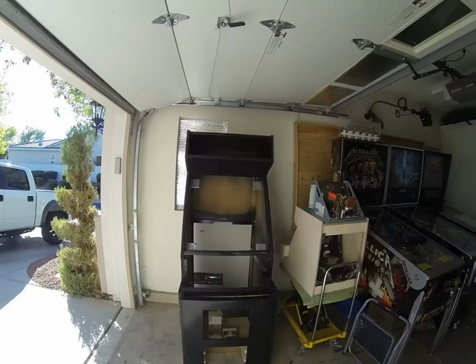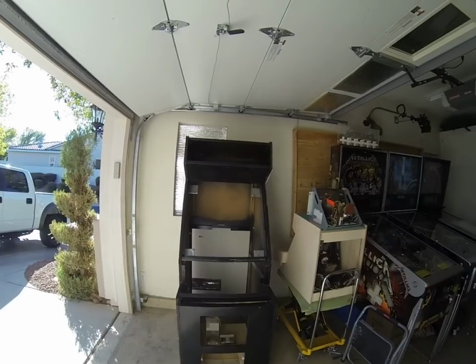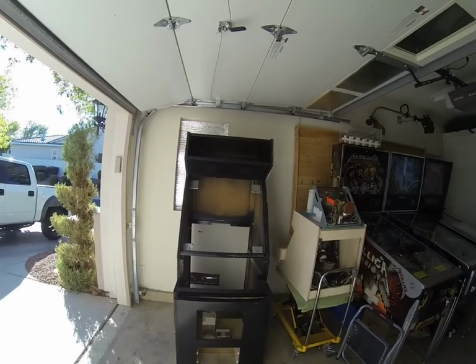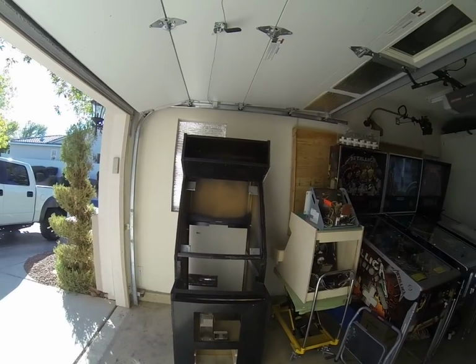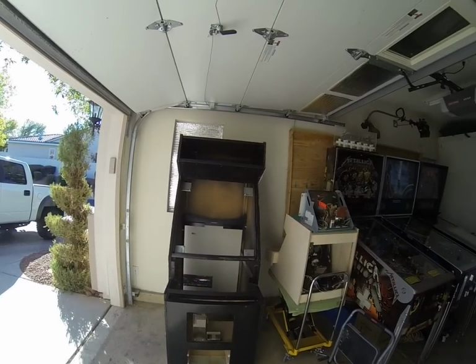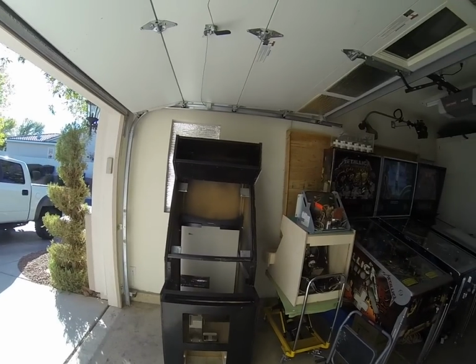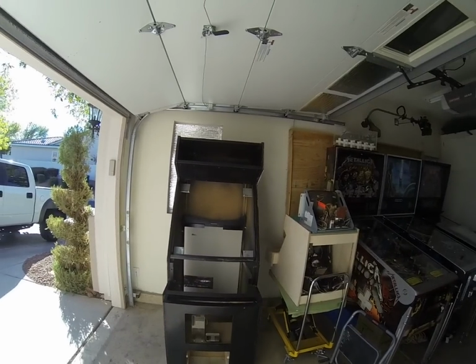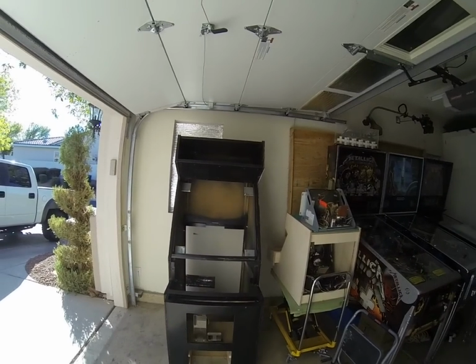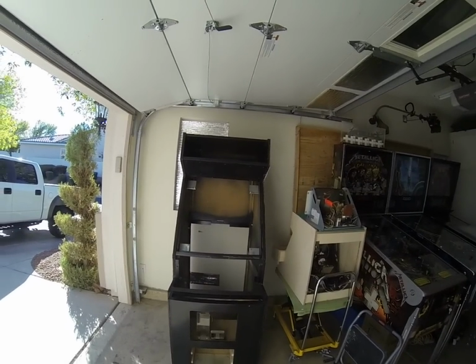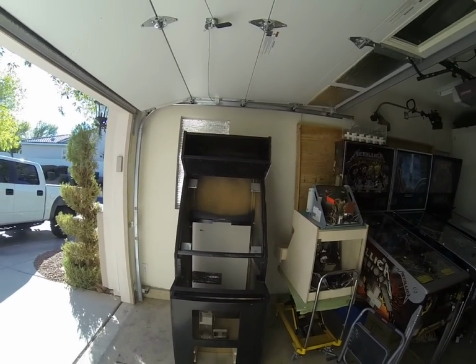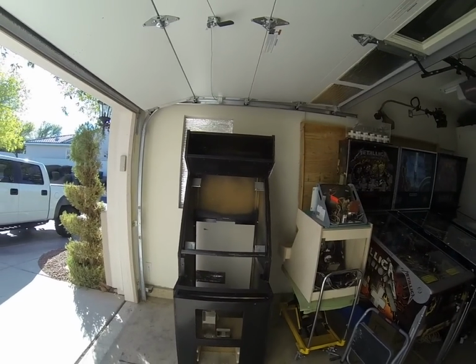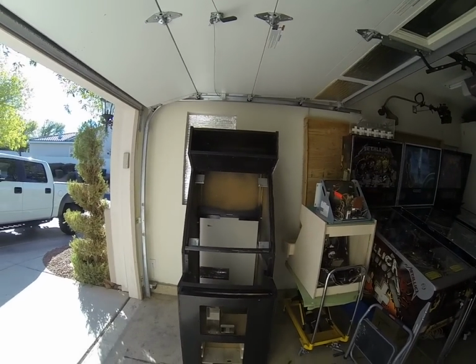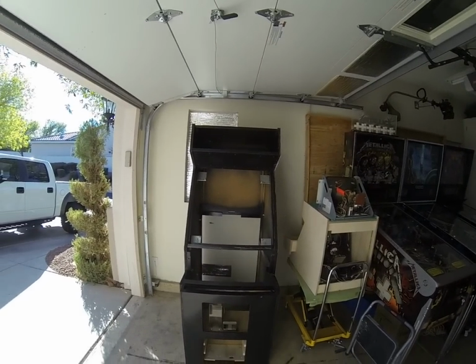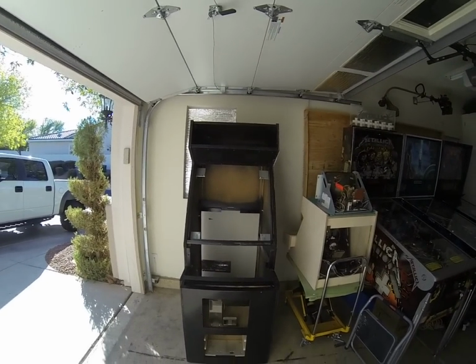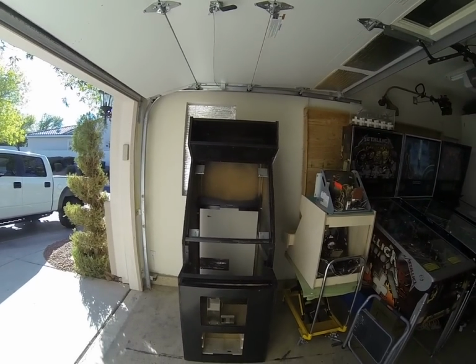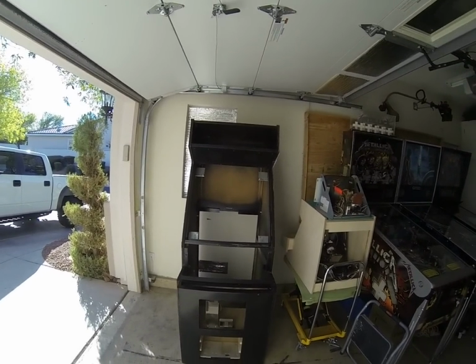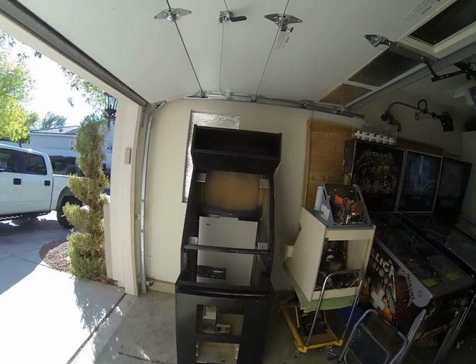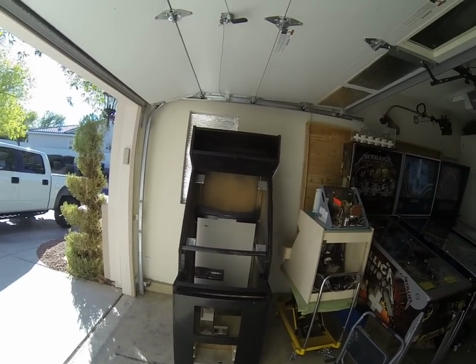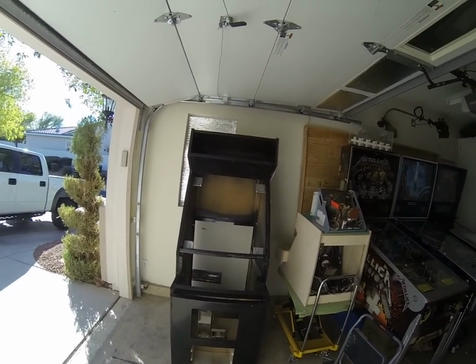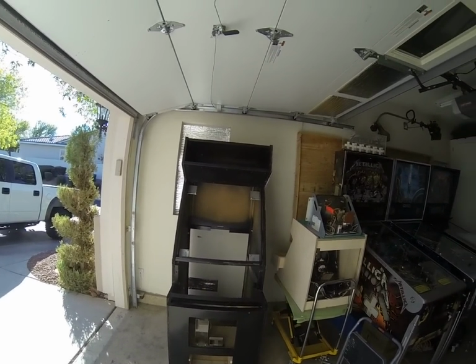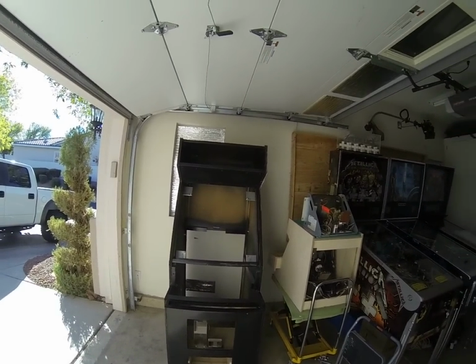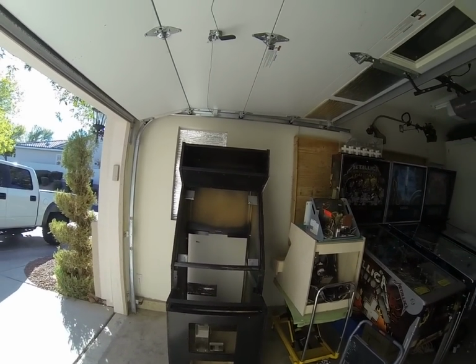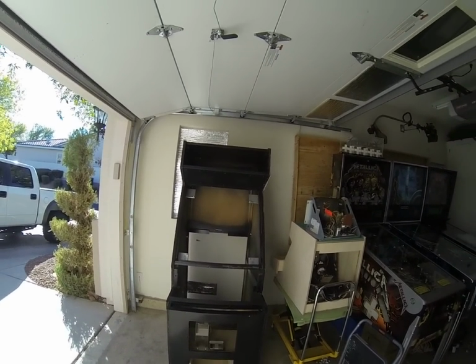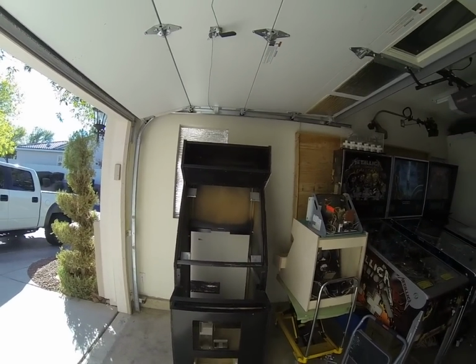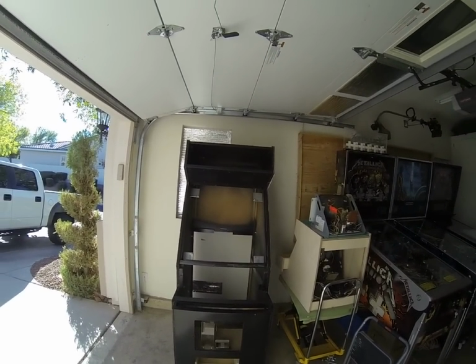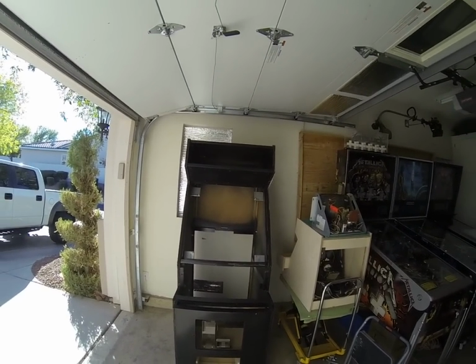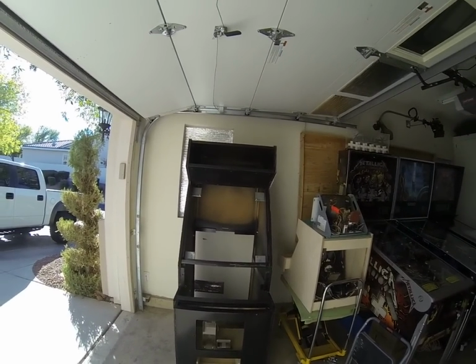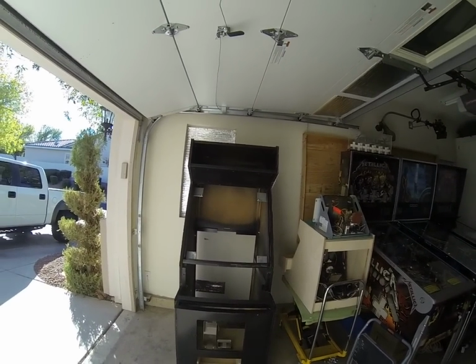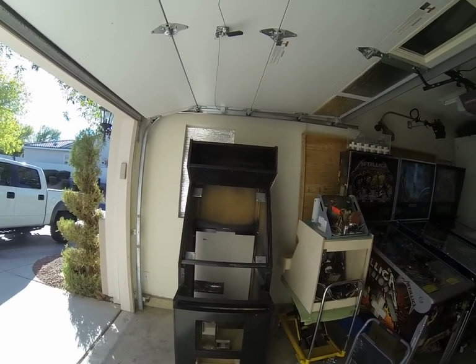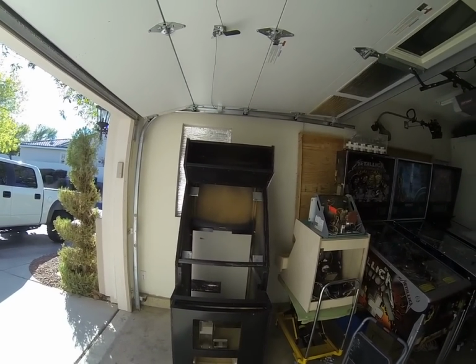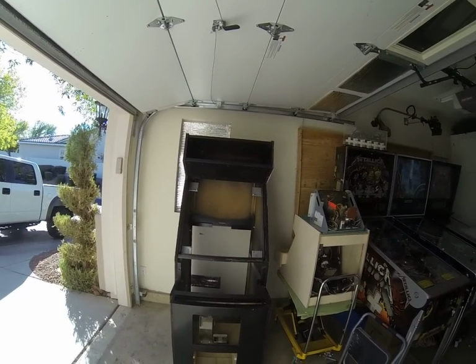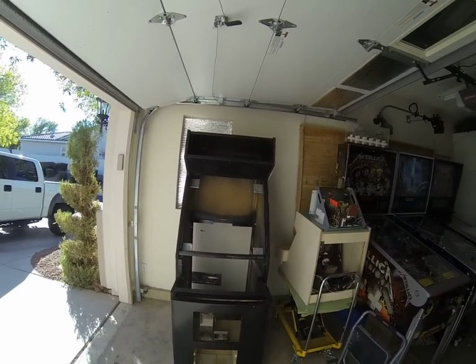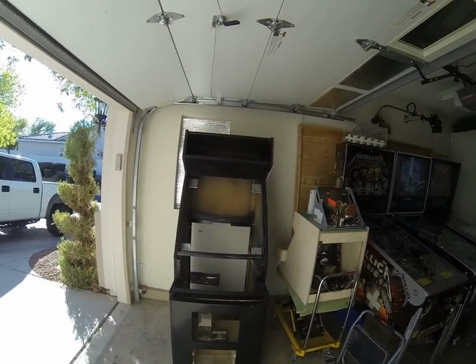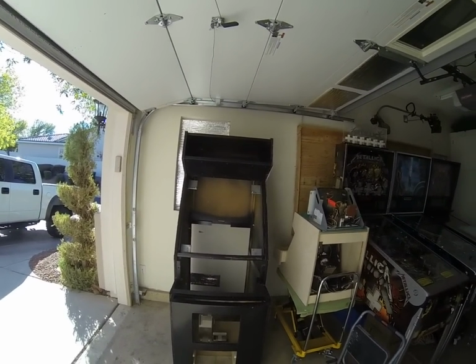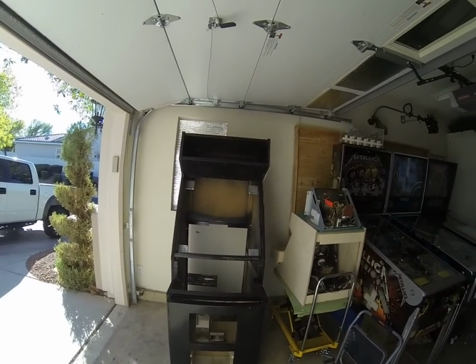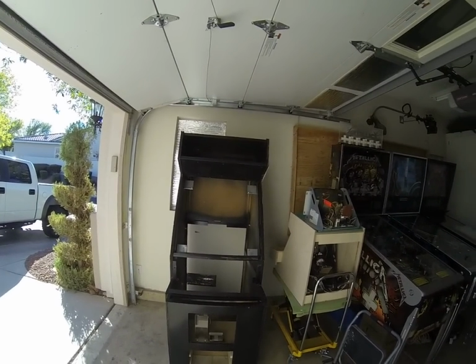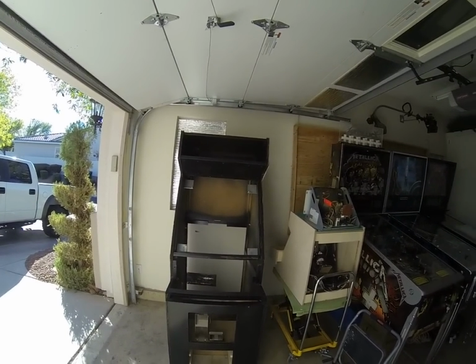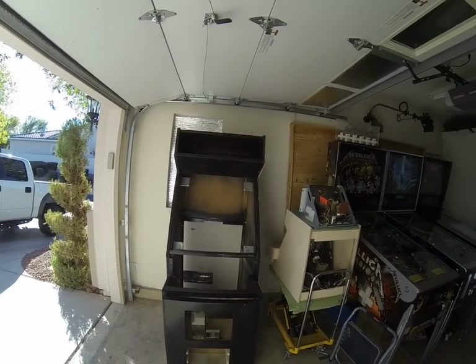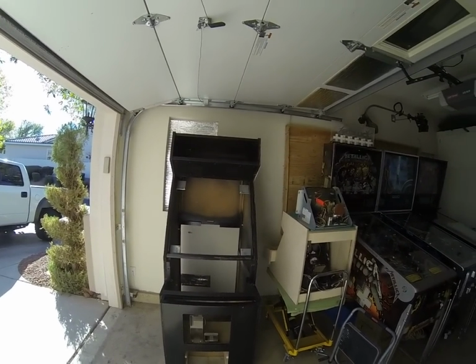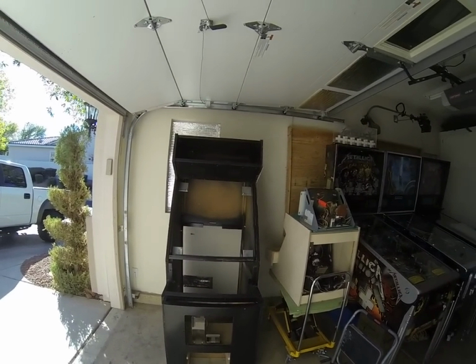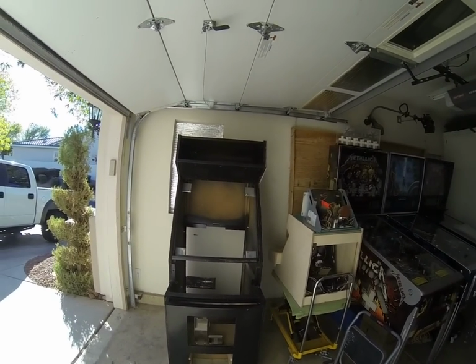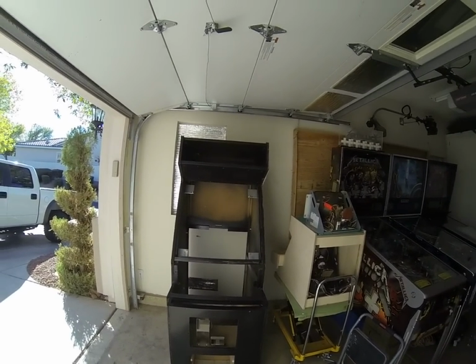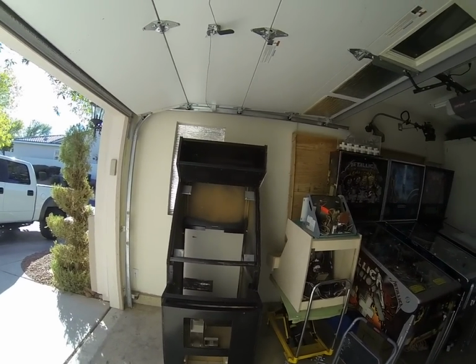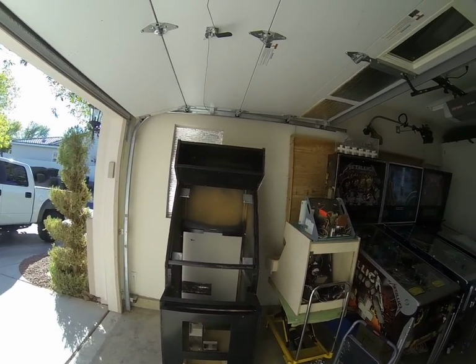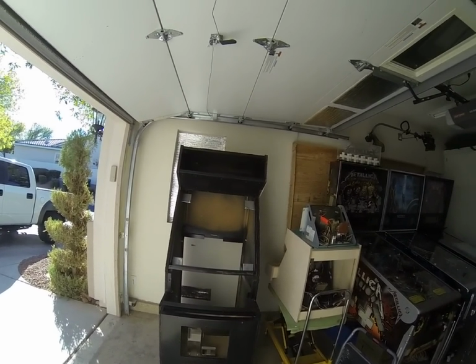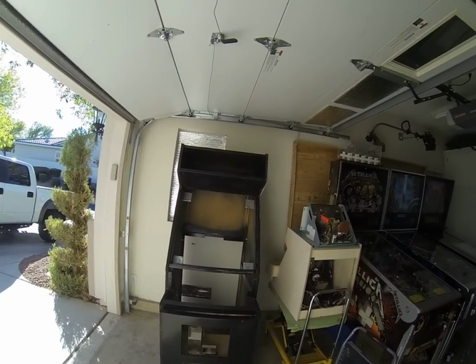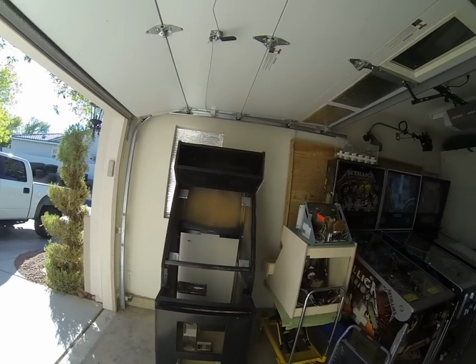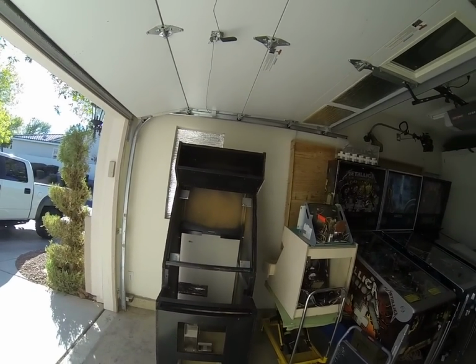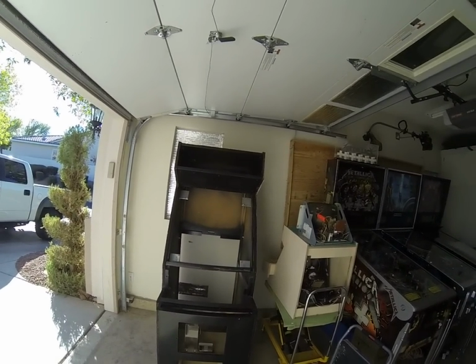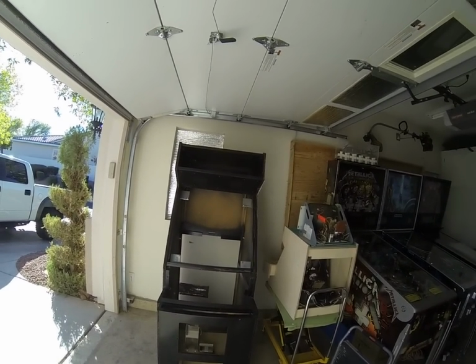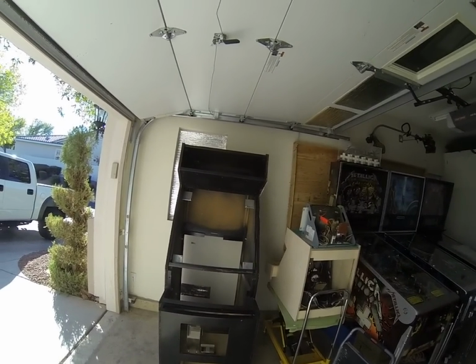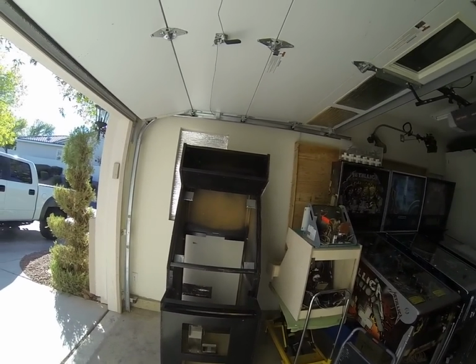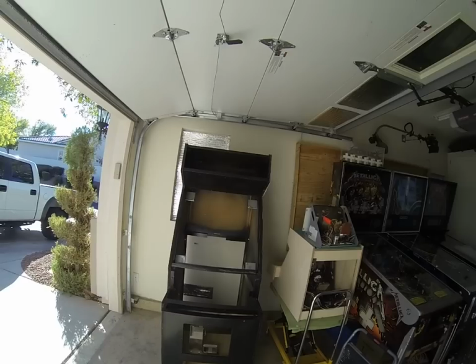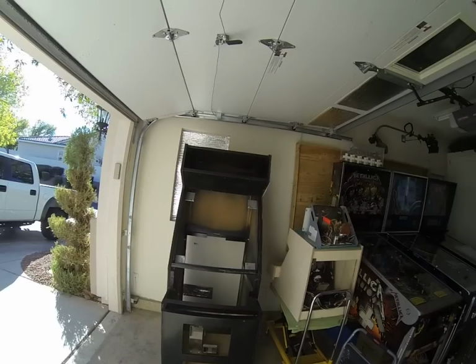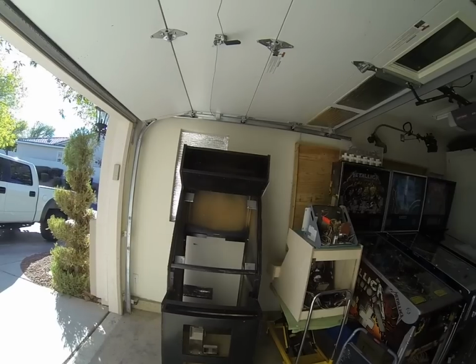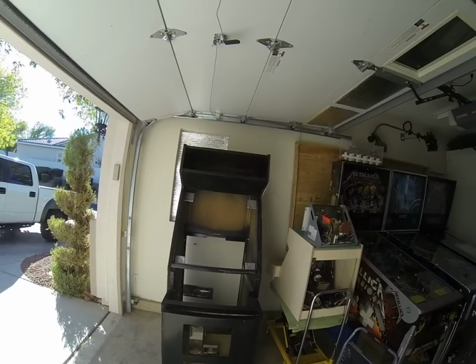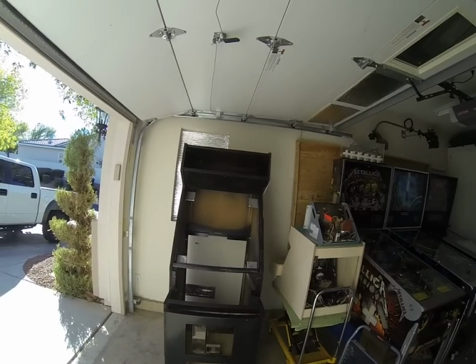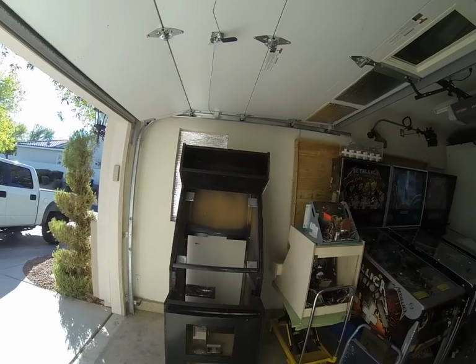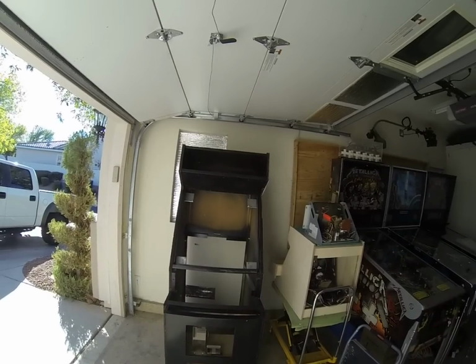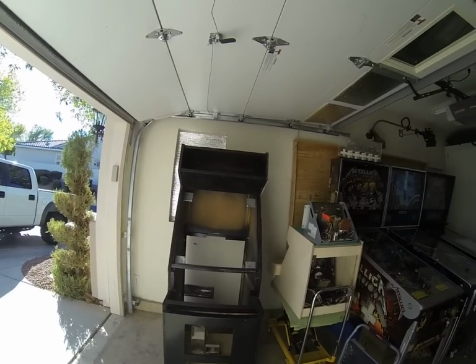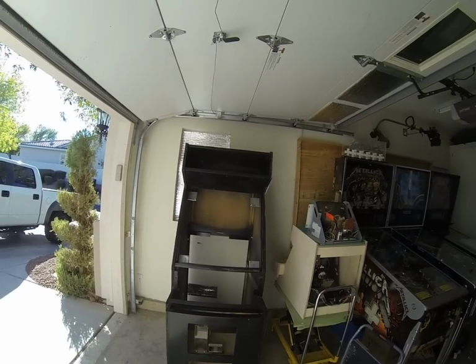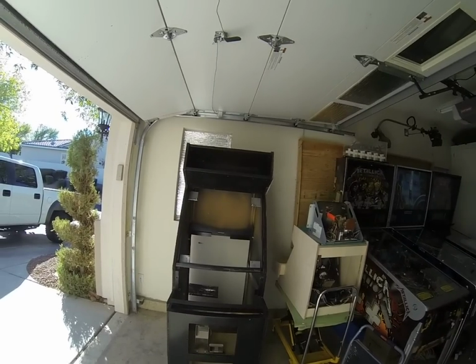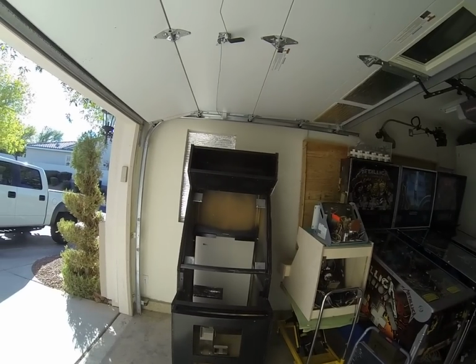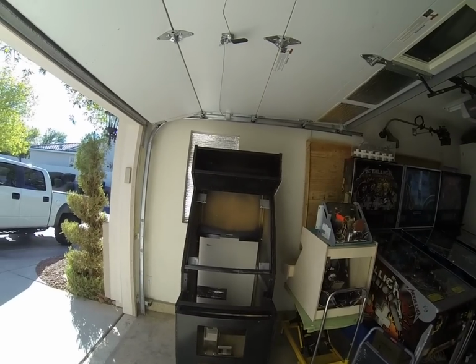All right, welcome back. It's been a while since I've done a video game, pinball, or any kind of arcade-related video.